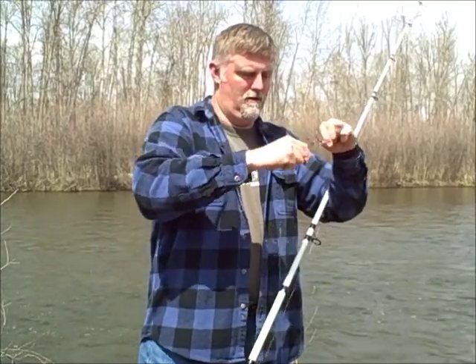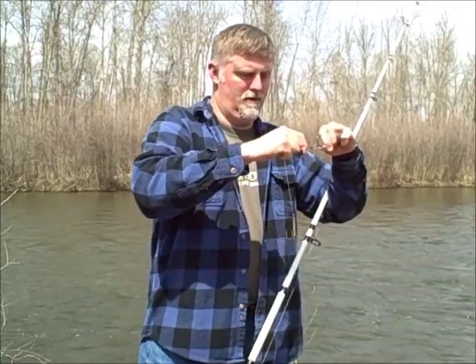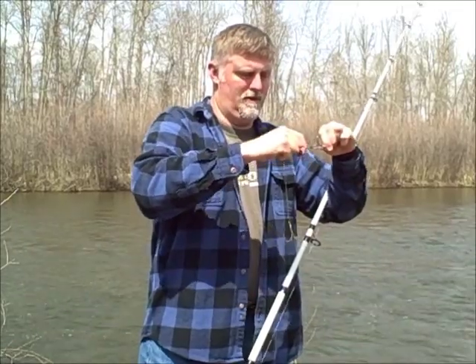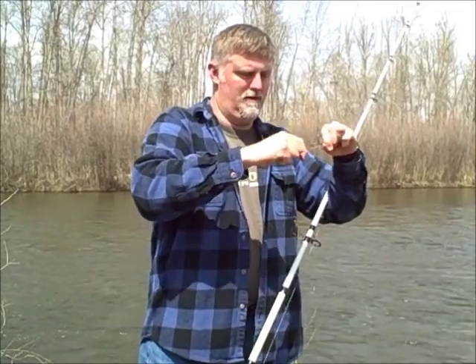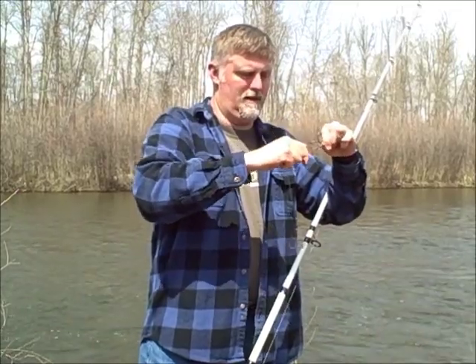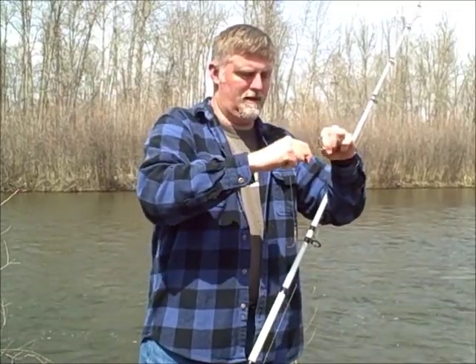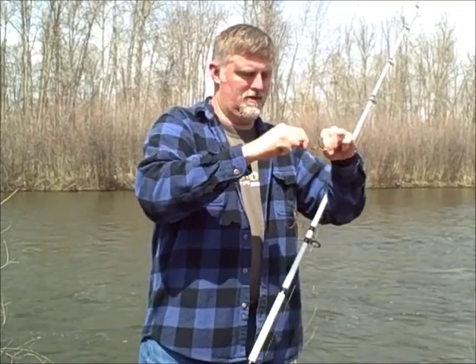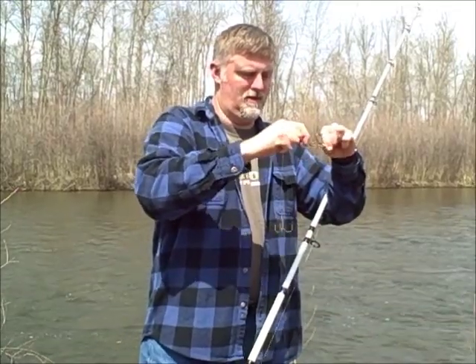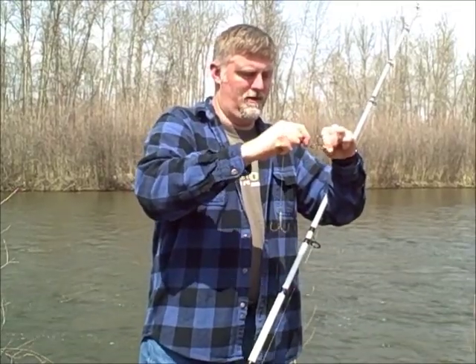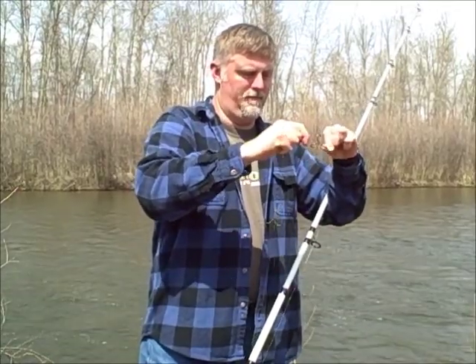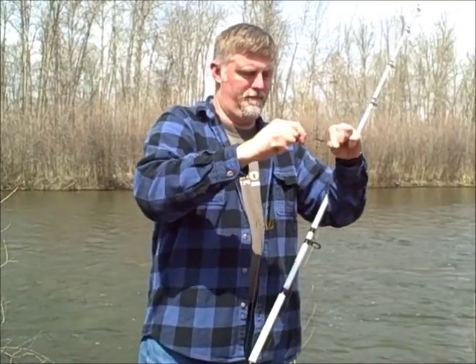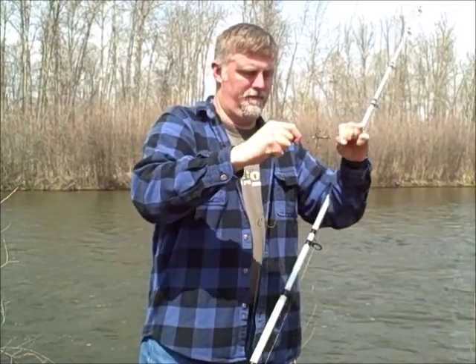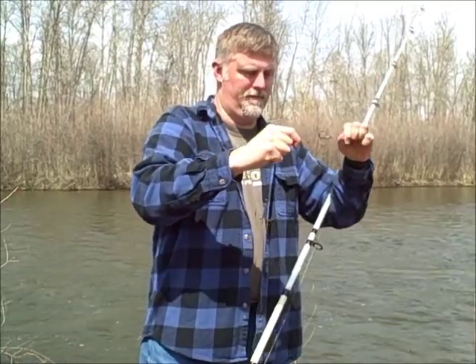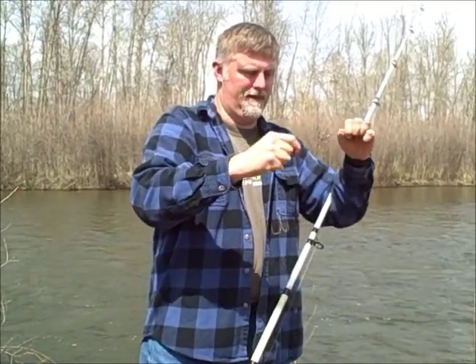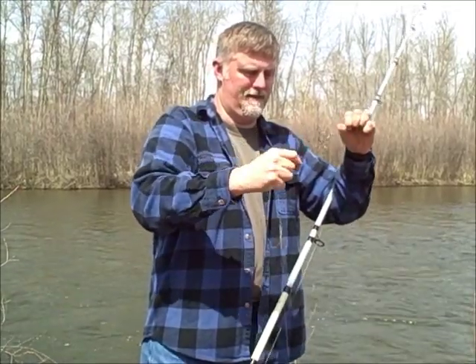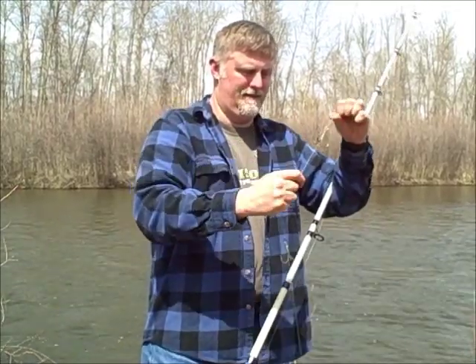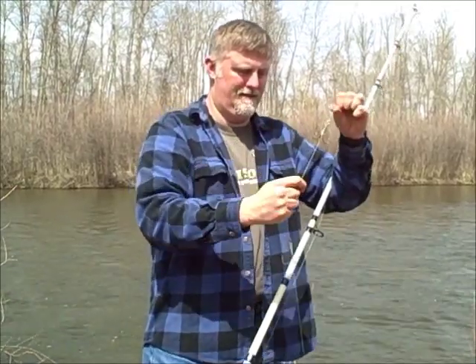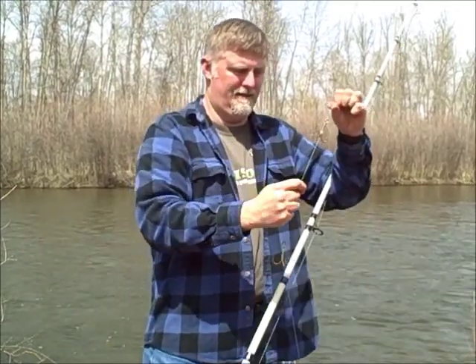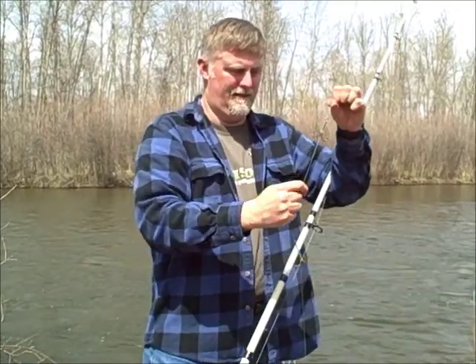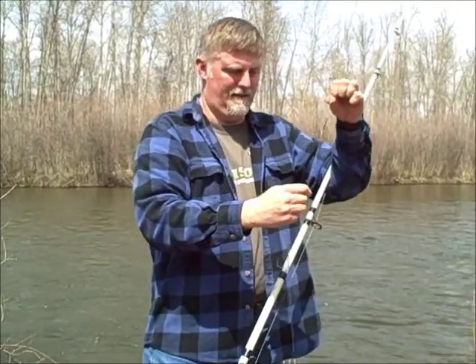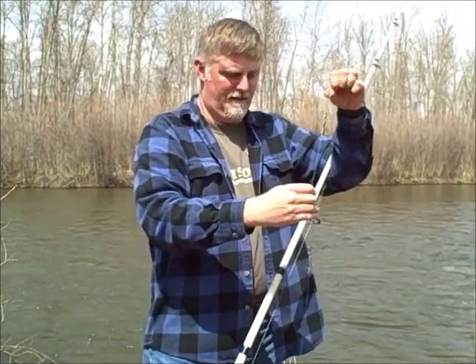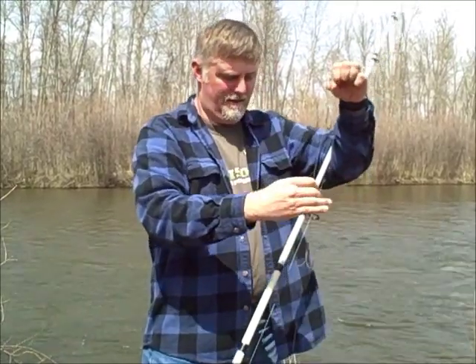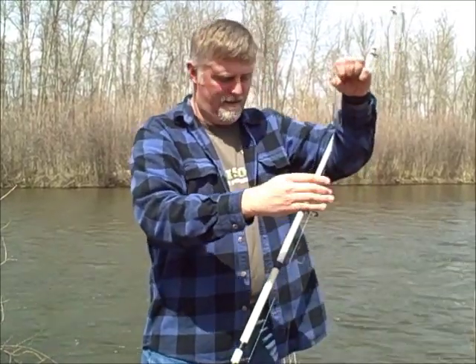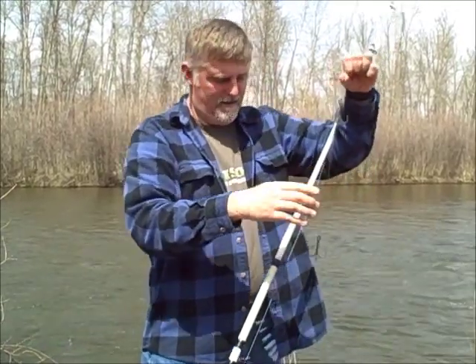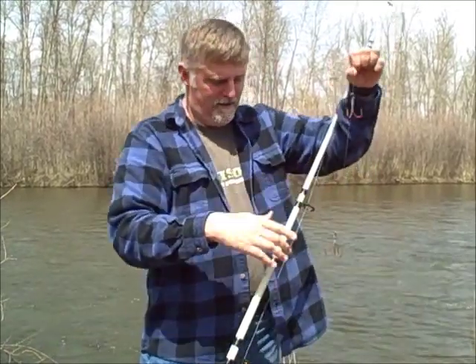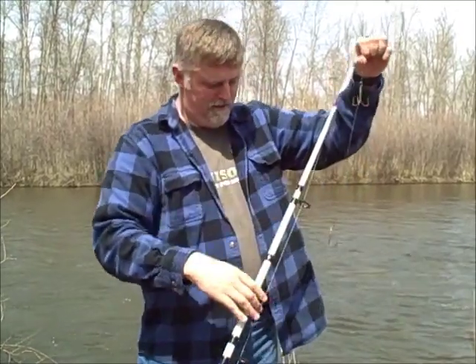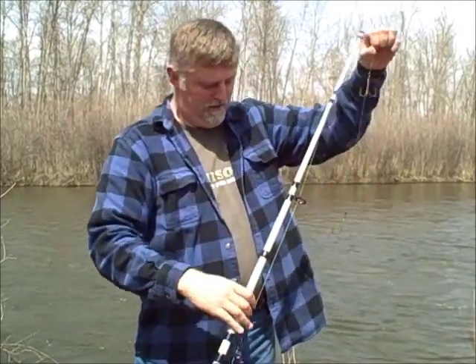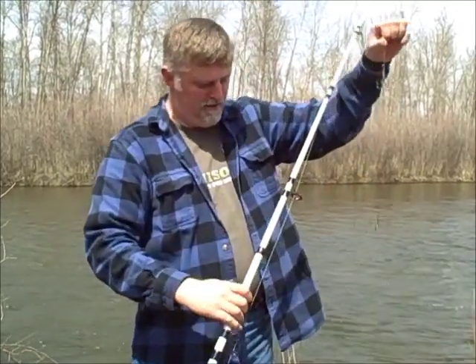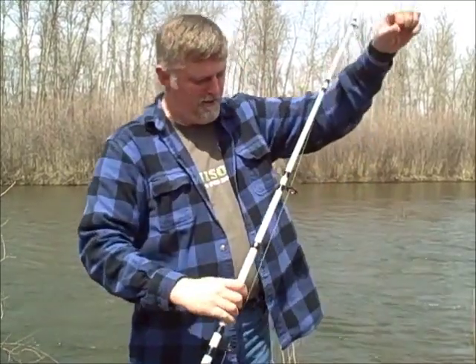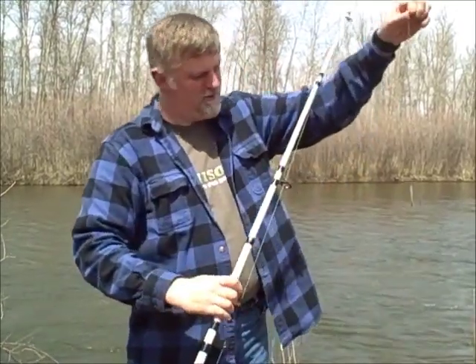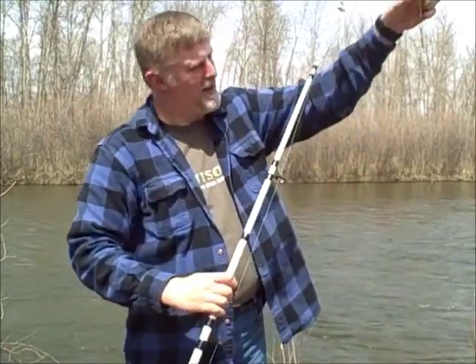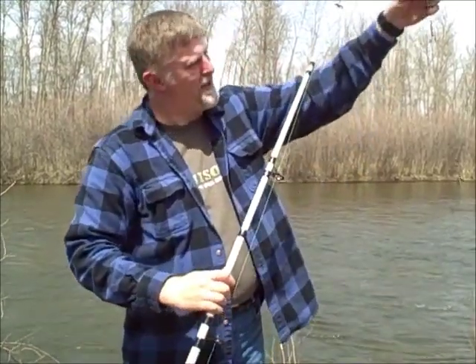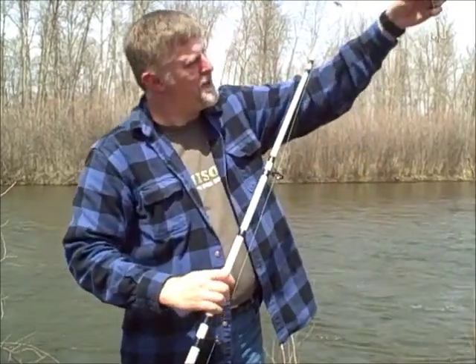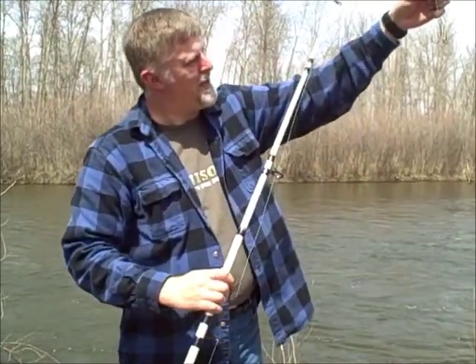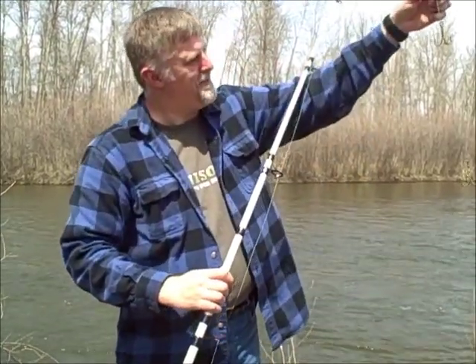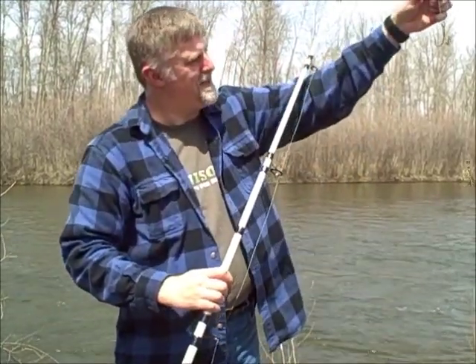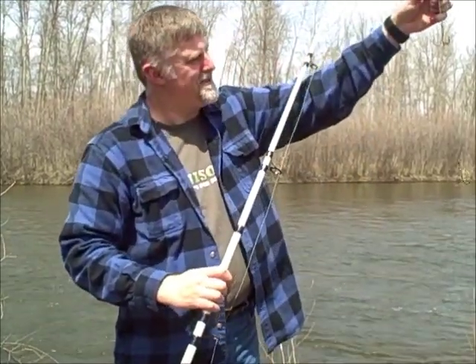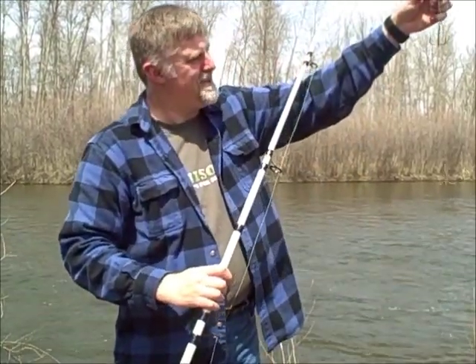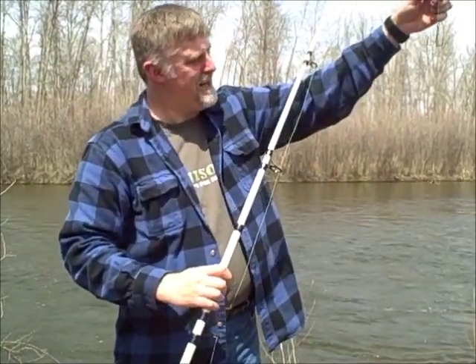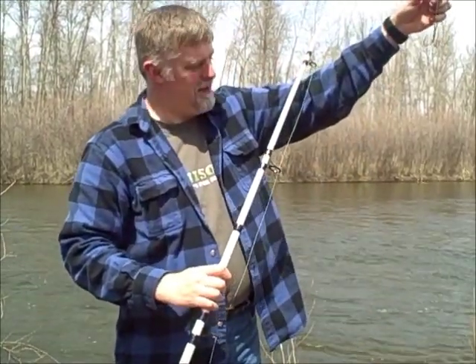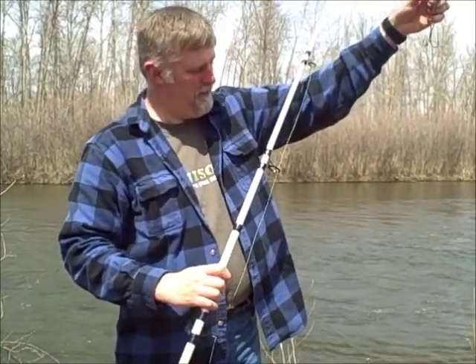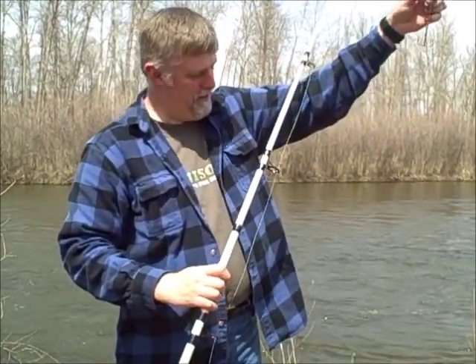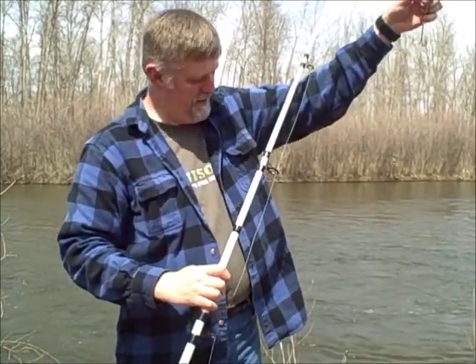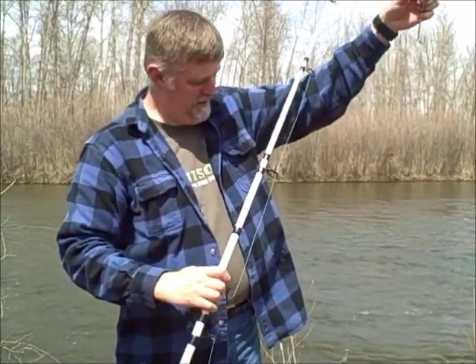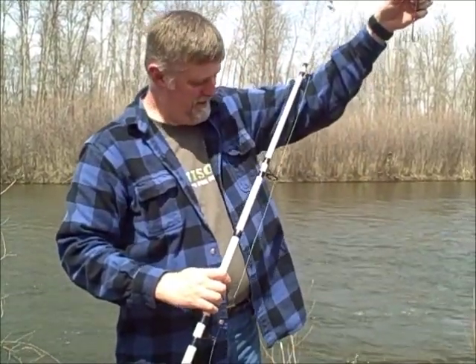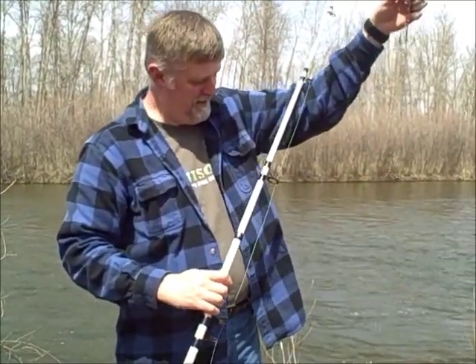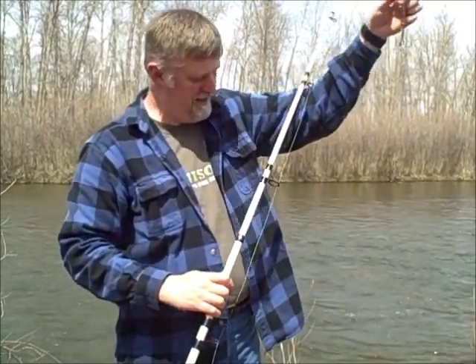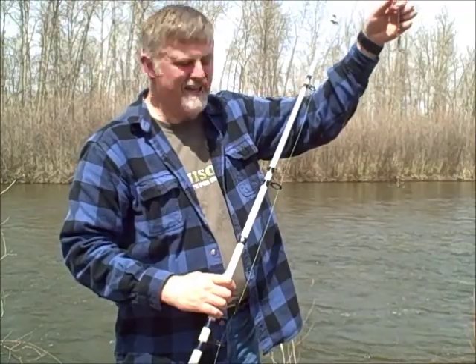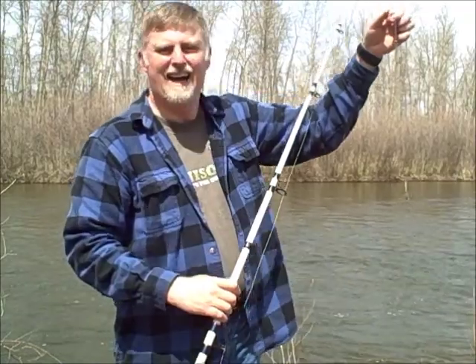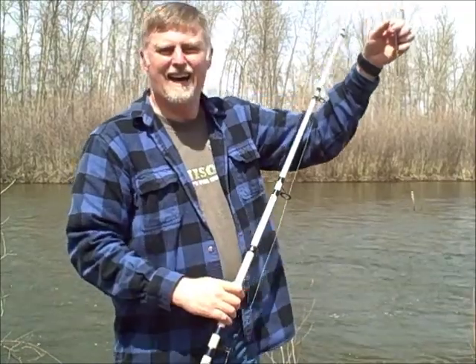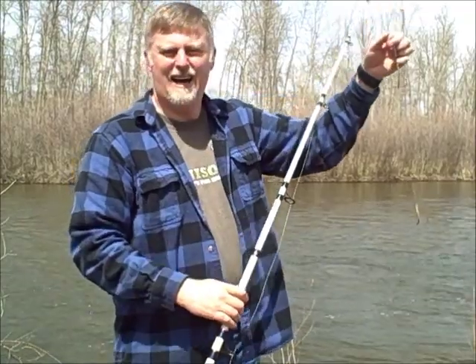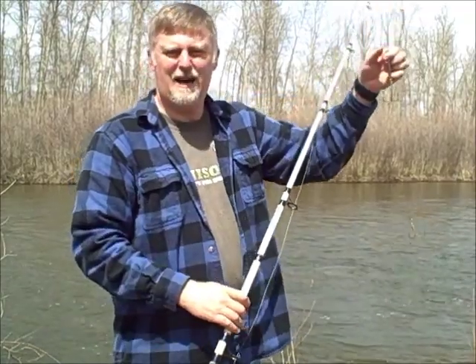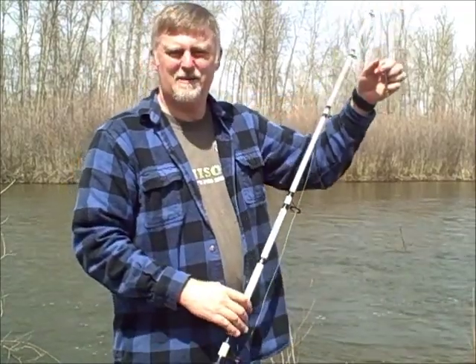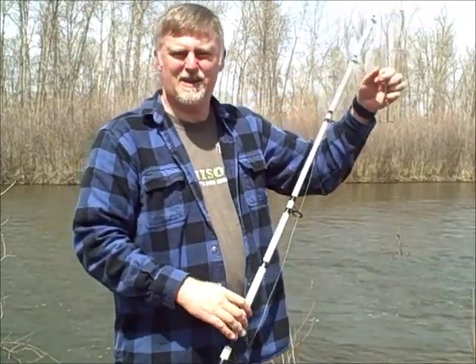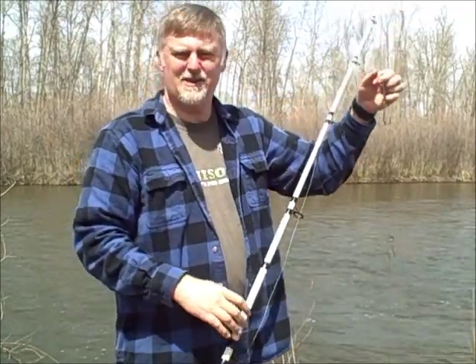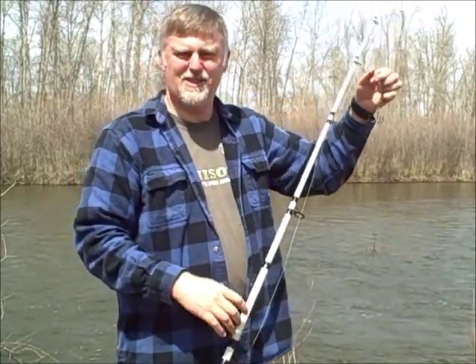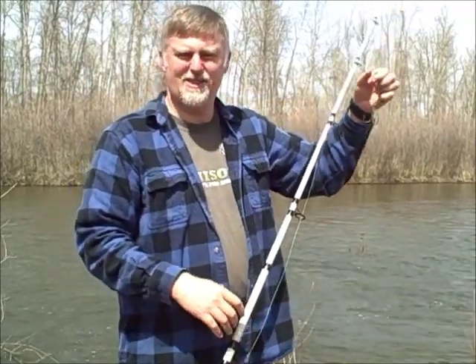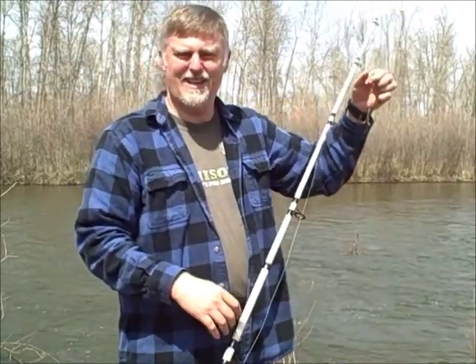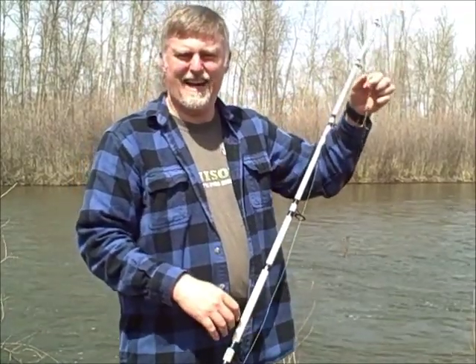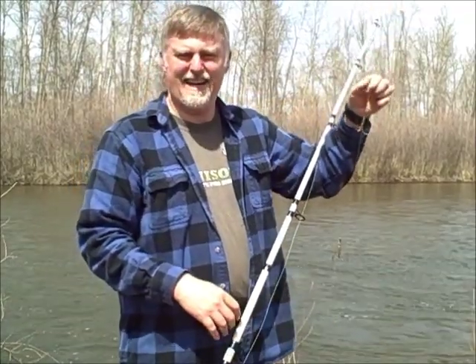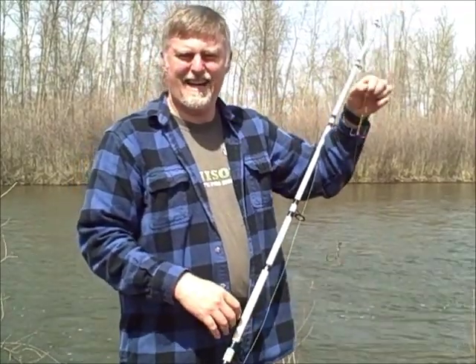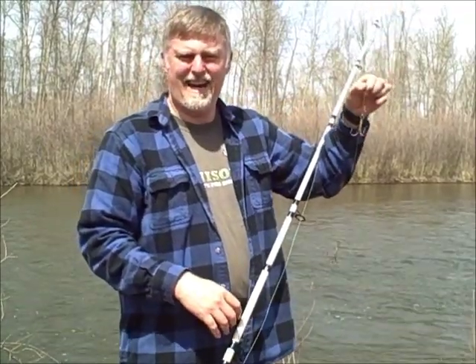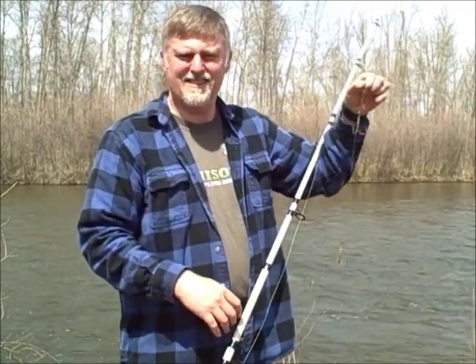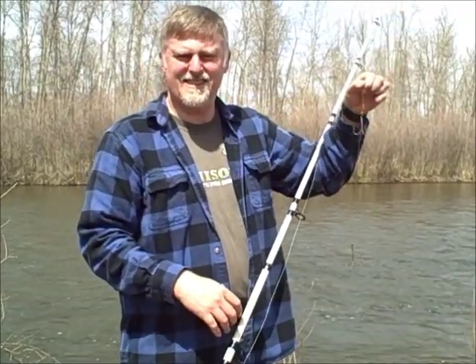Now that we have the setup, I'm going to go show you how to cast.